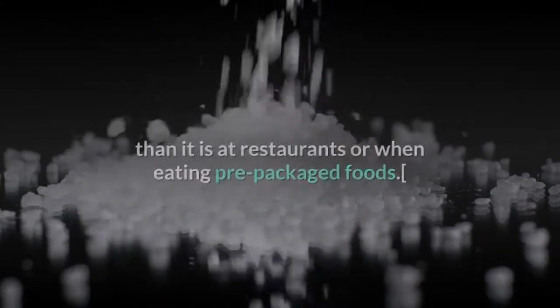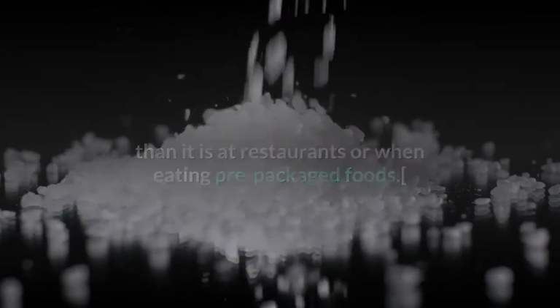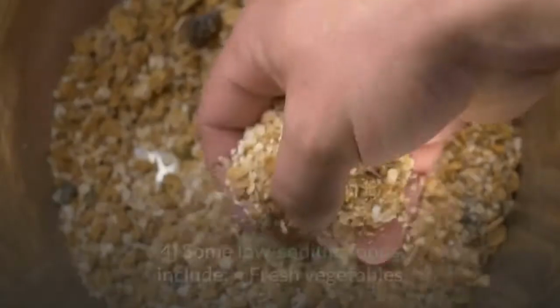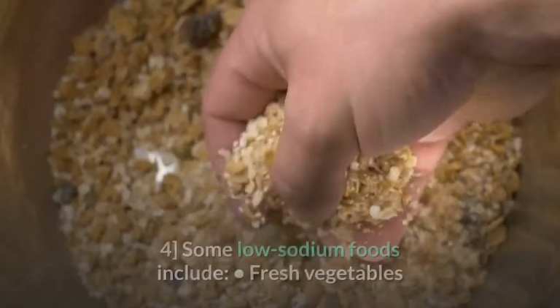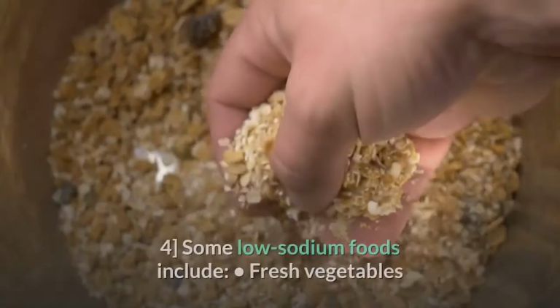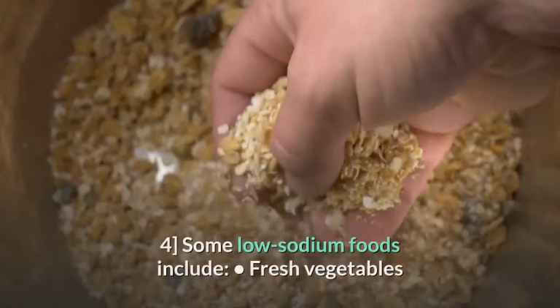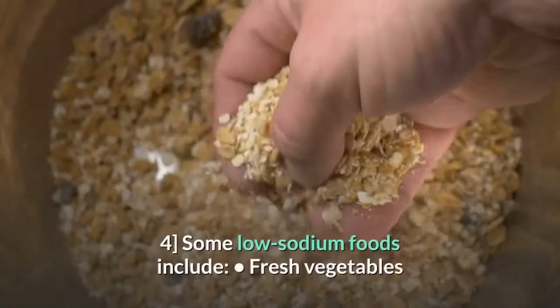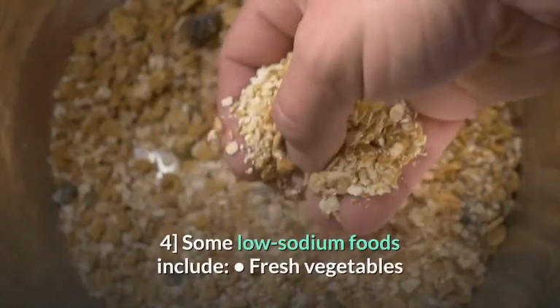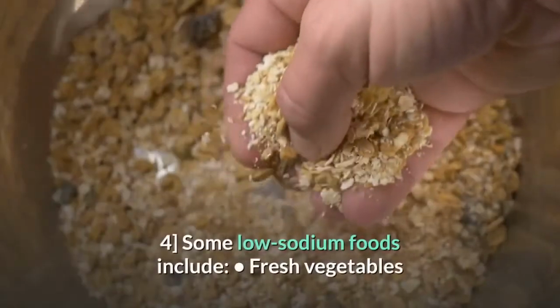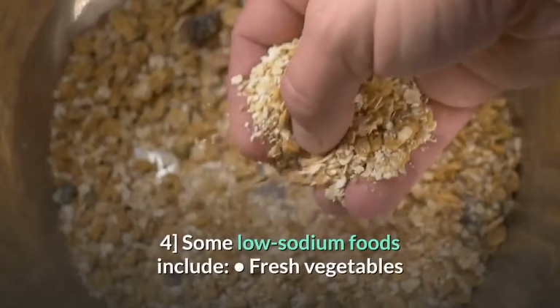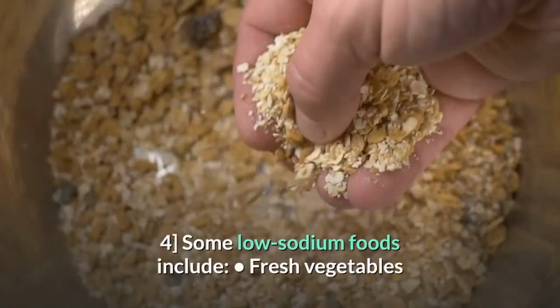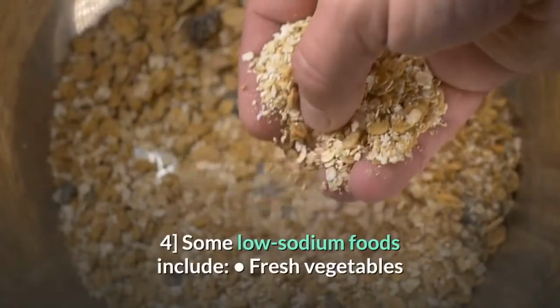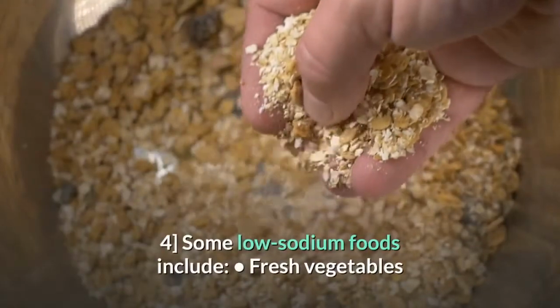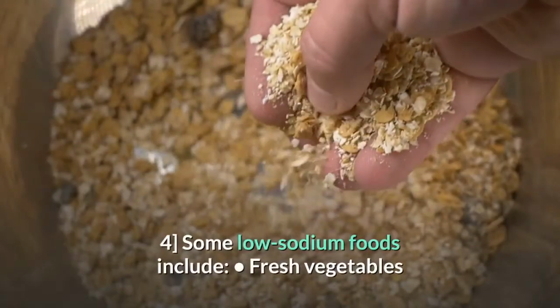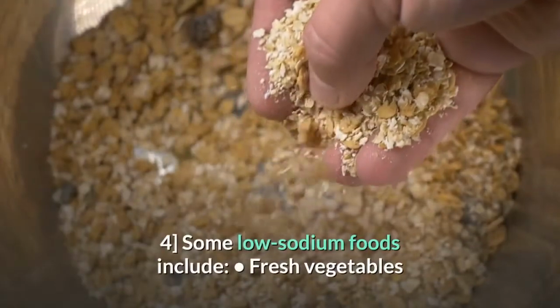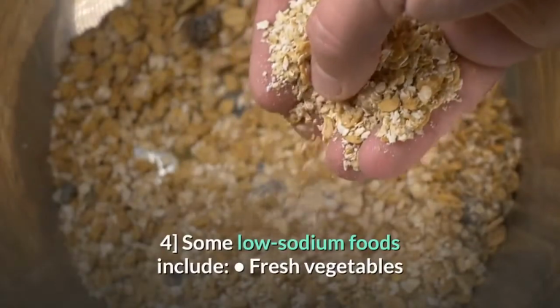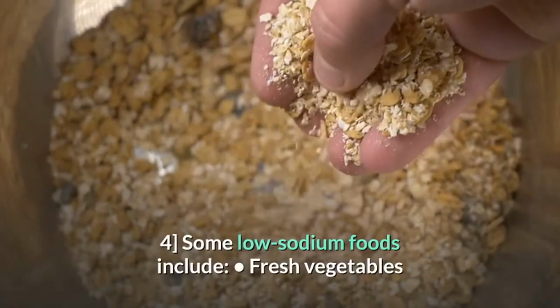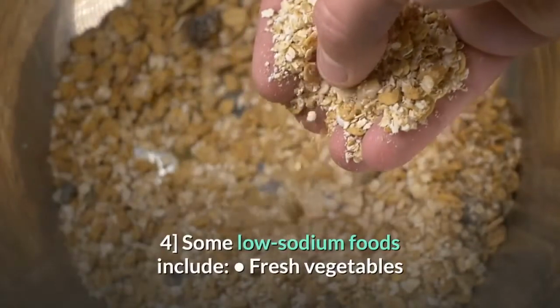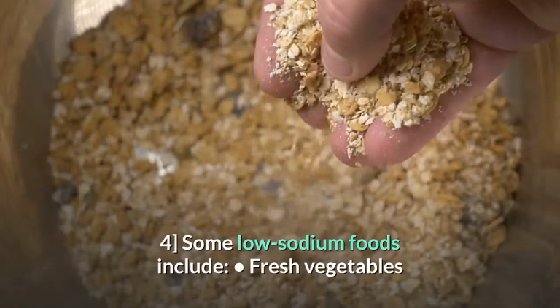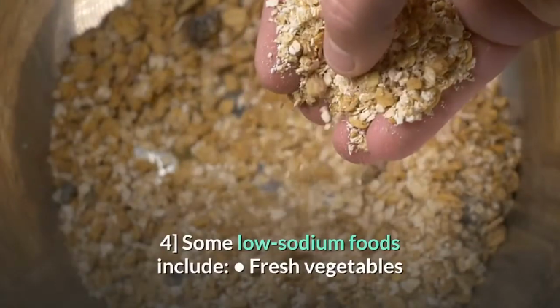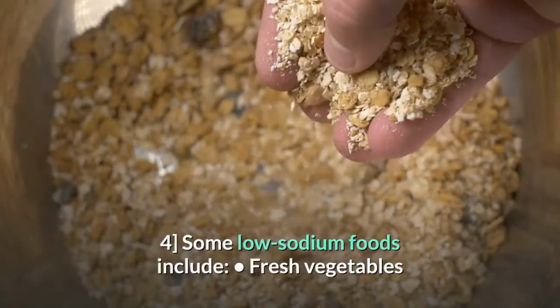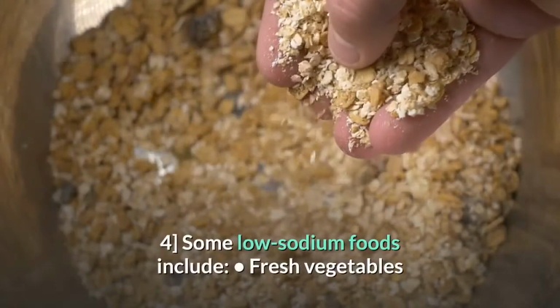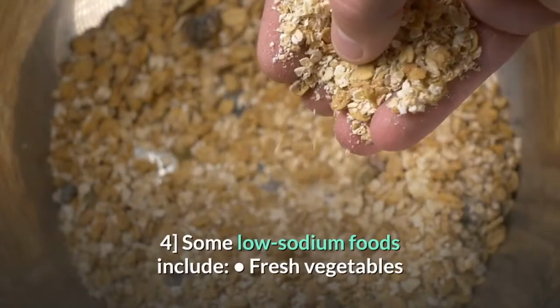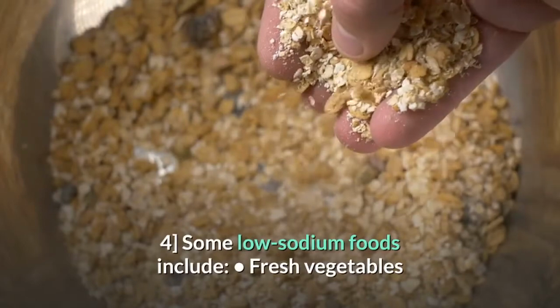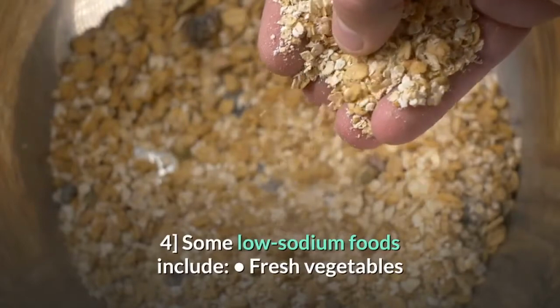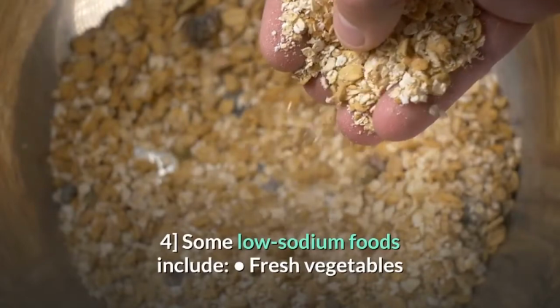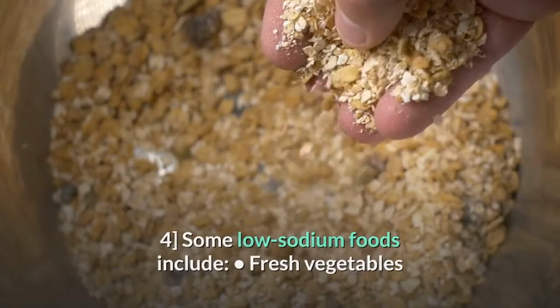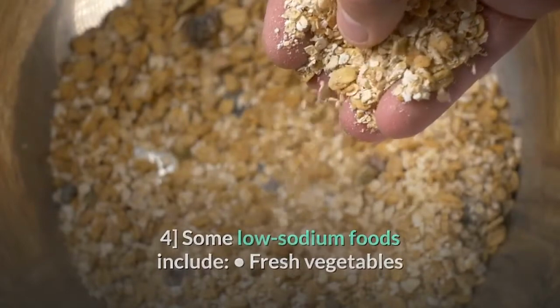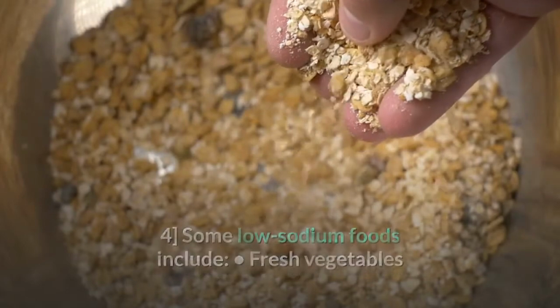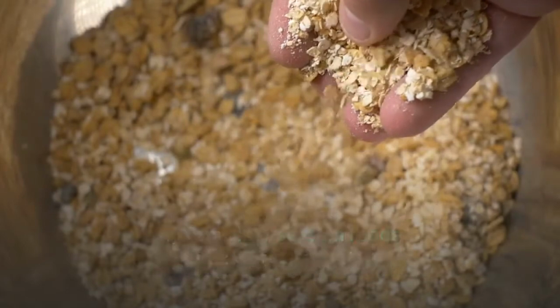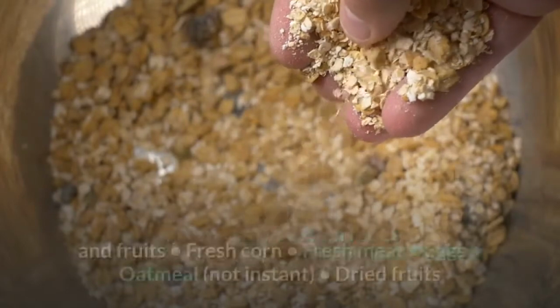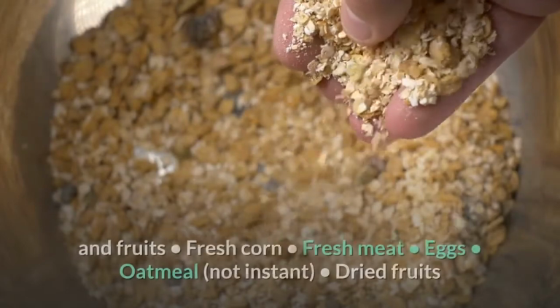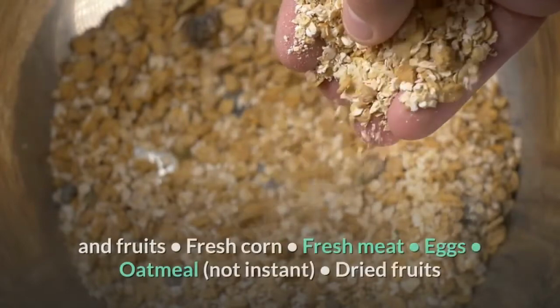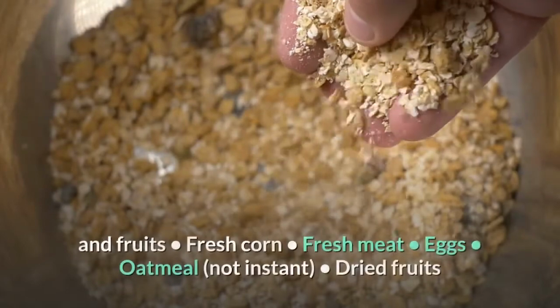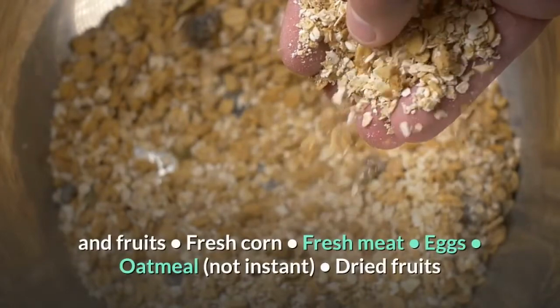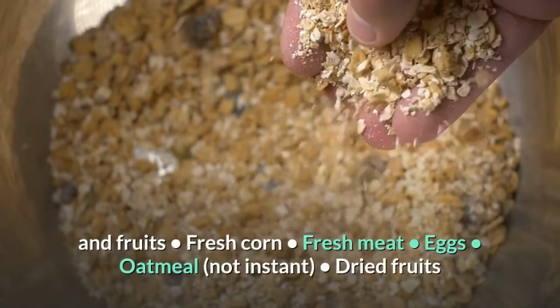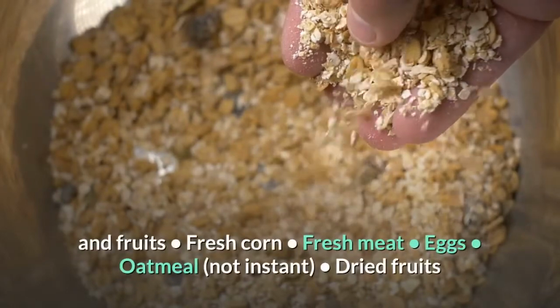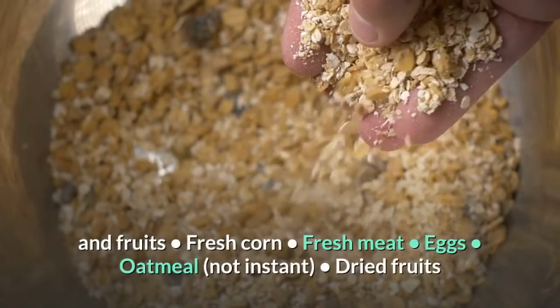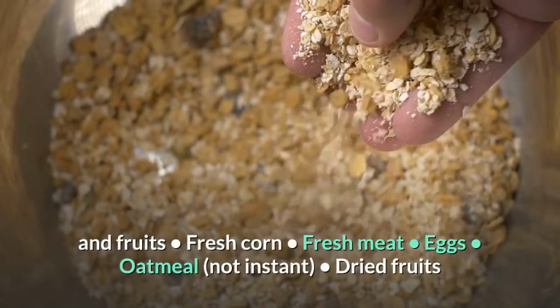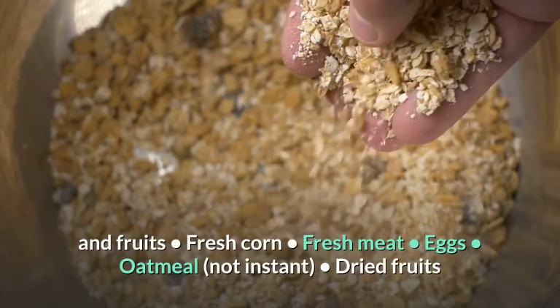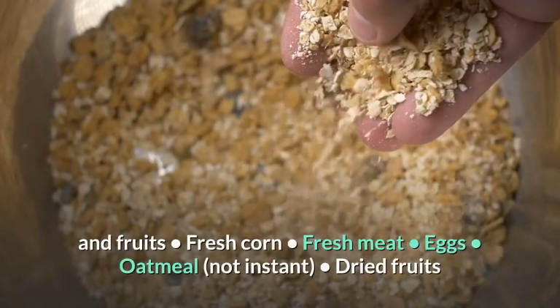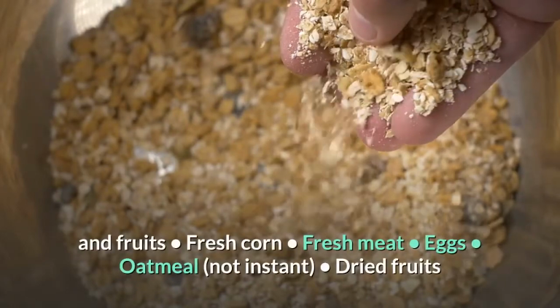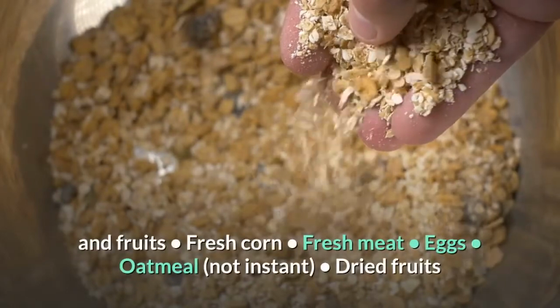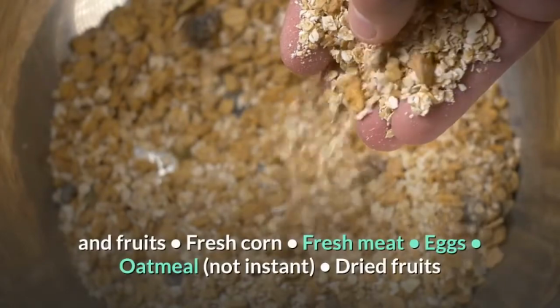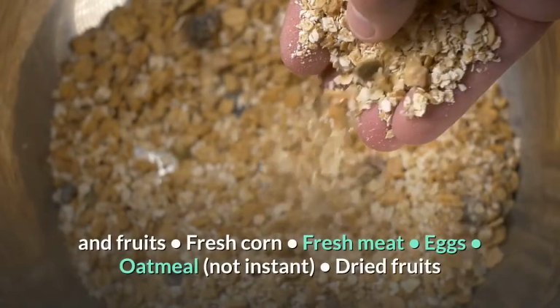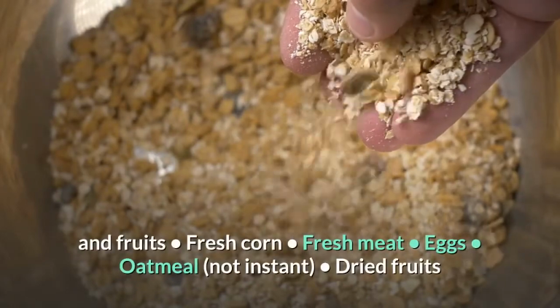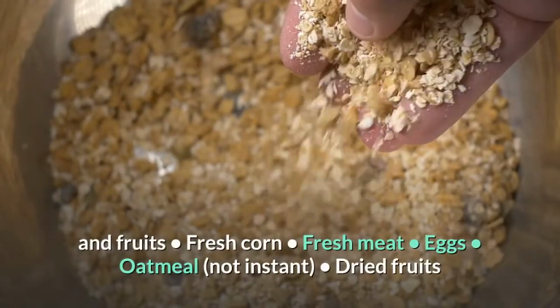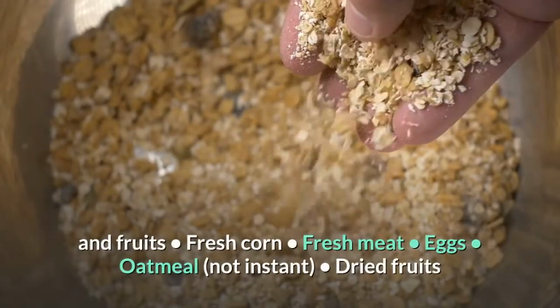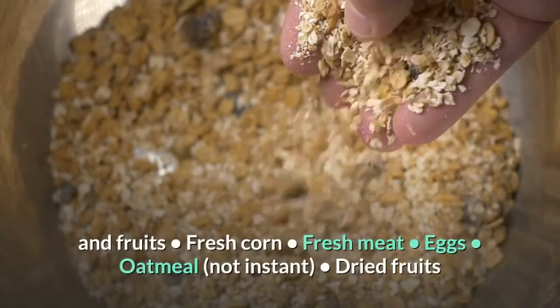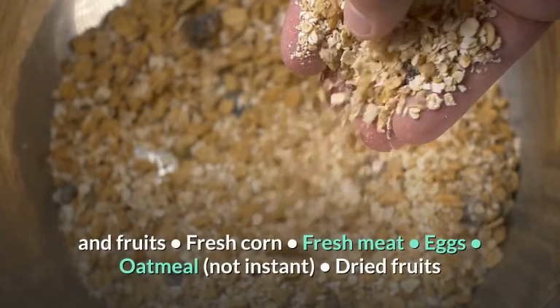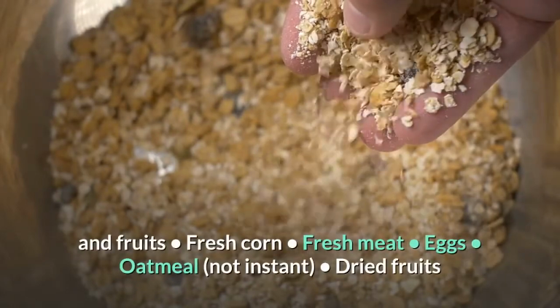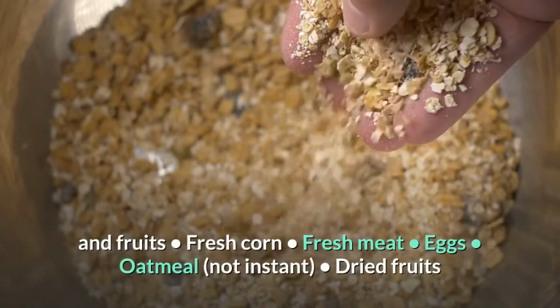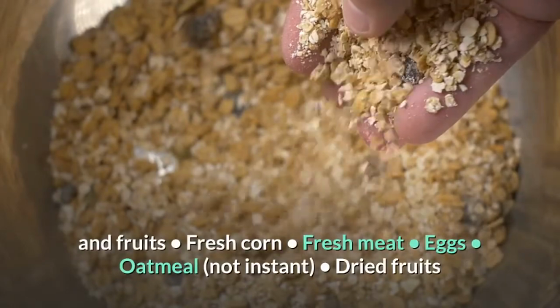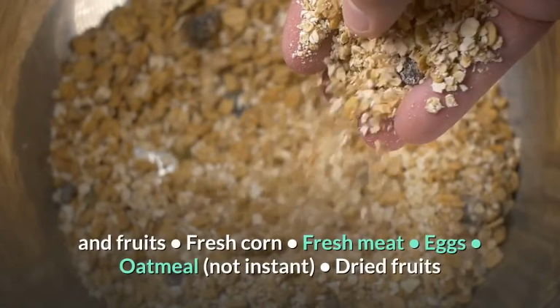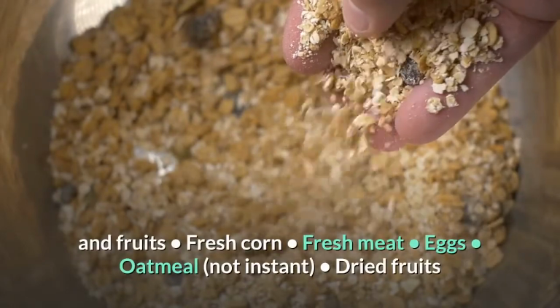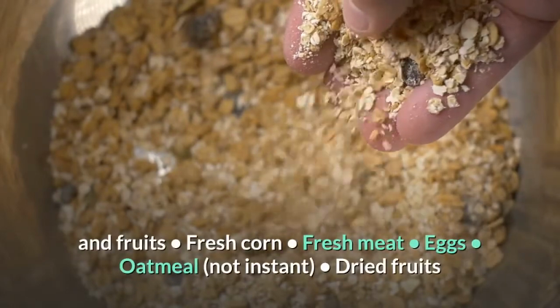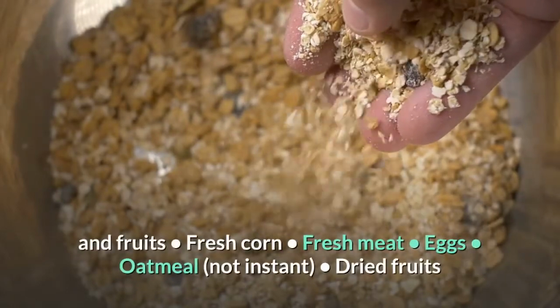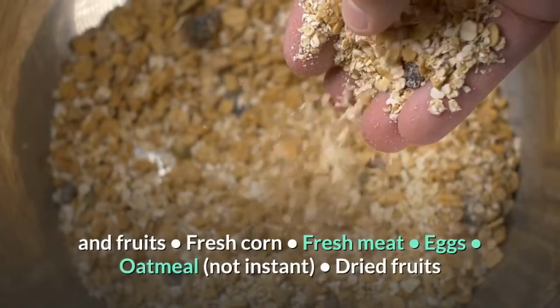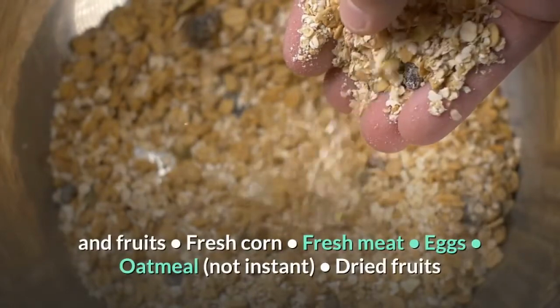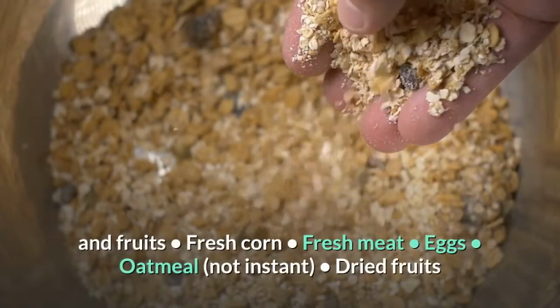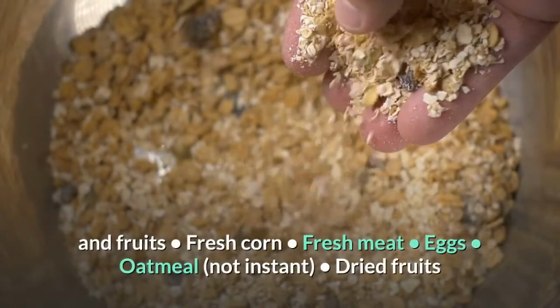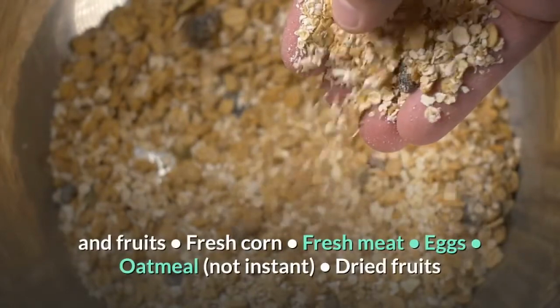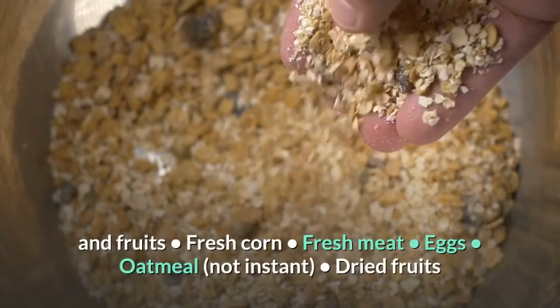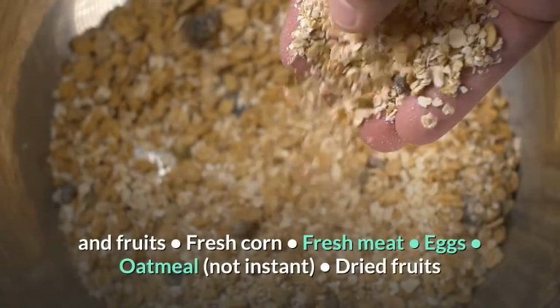4. Some low-sodium foods include fresh vegetables and fruits, fresh corn, fresh meat, eggs, oatmeal (not instant), and dried fruits.